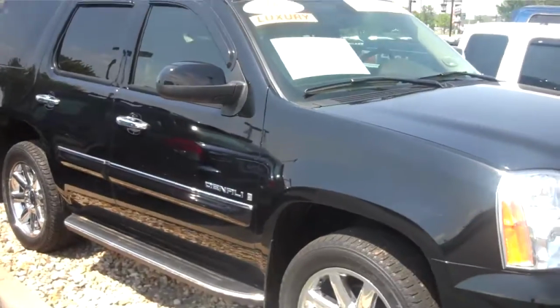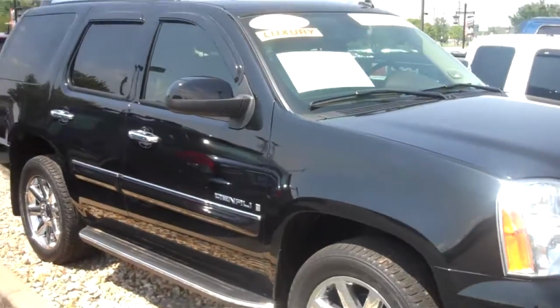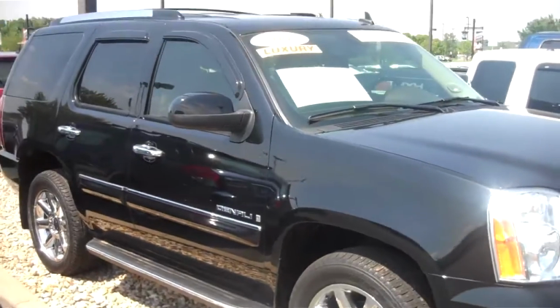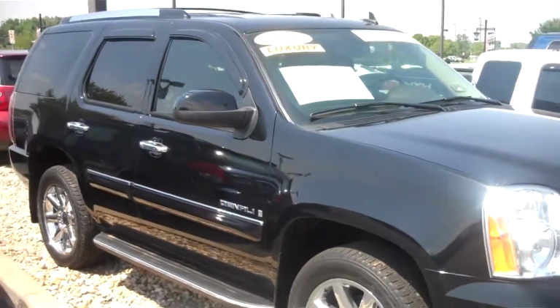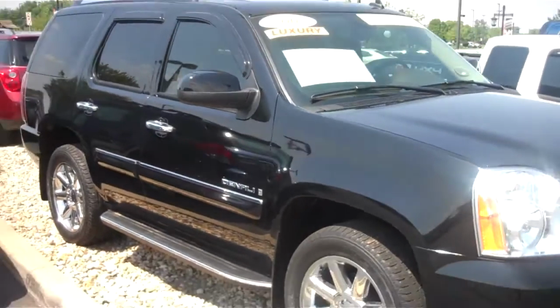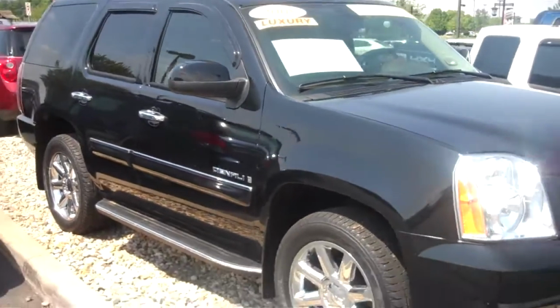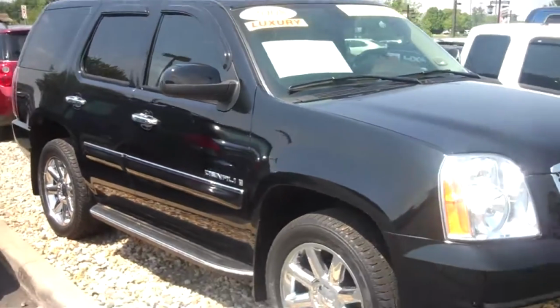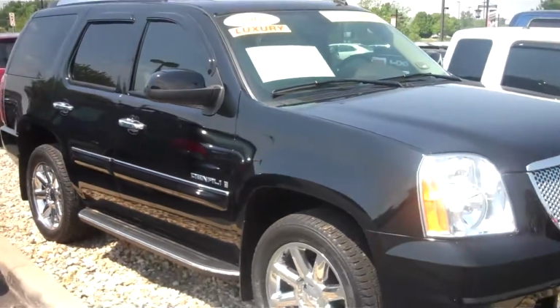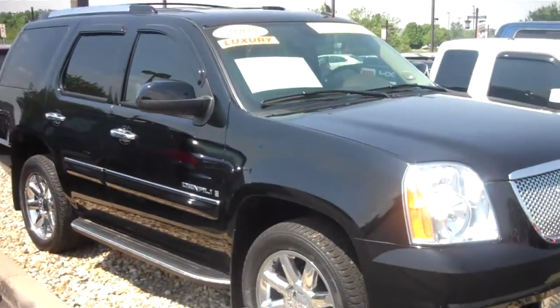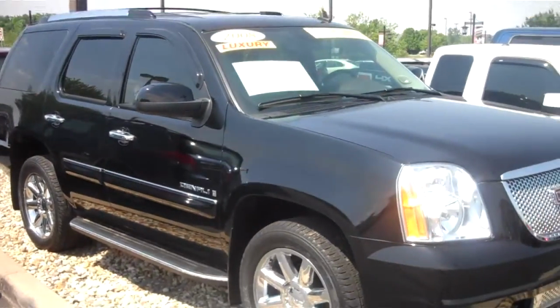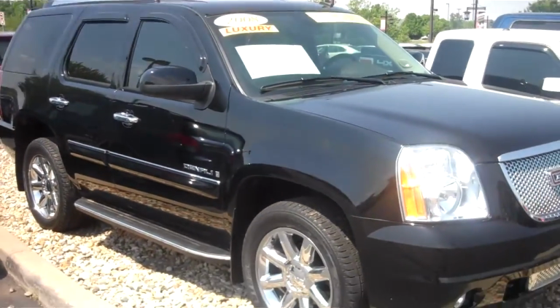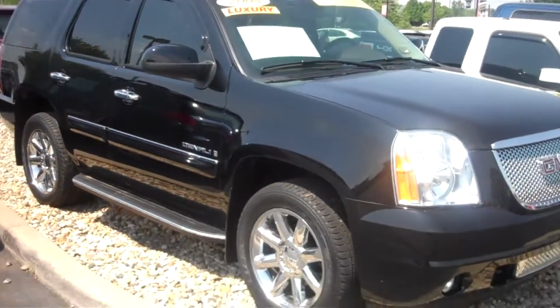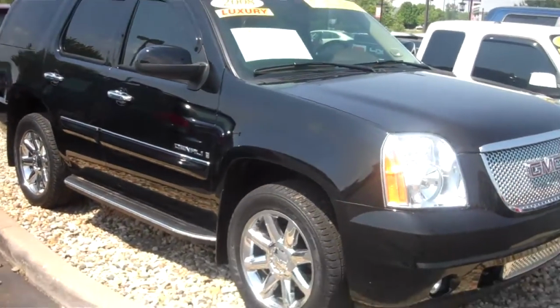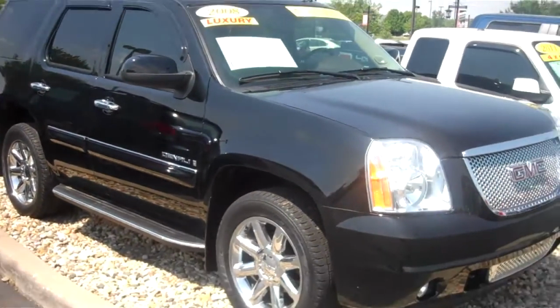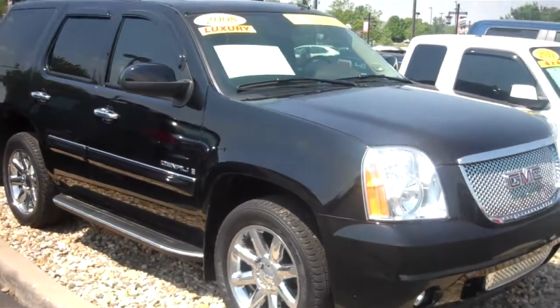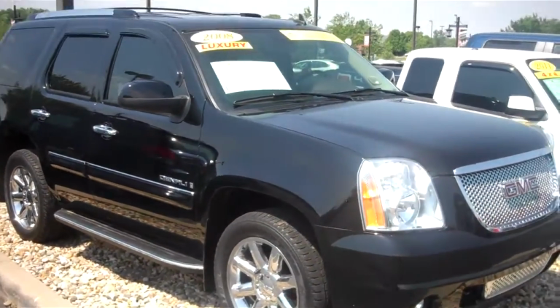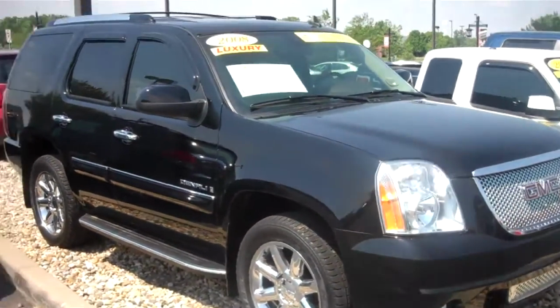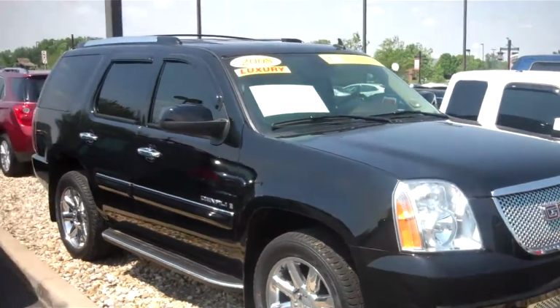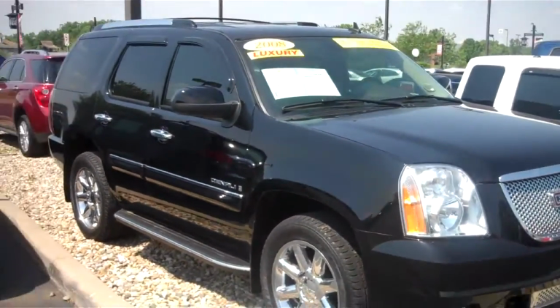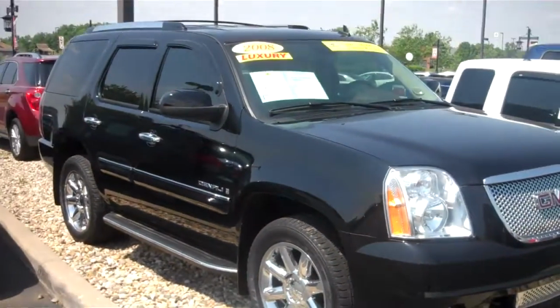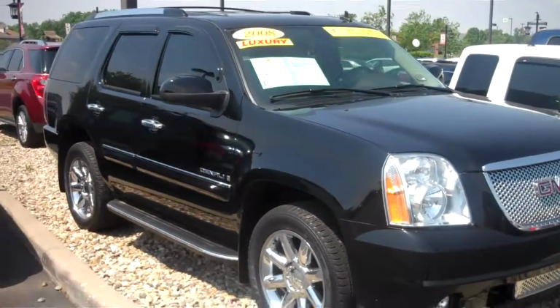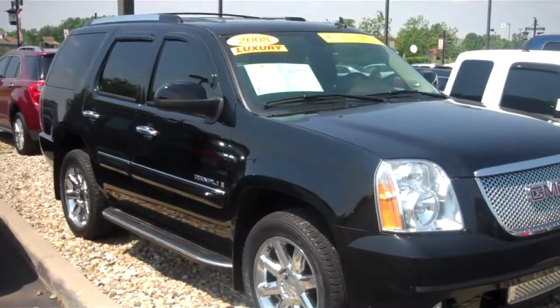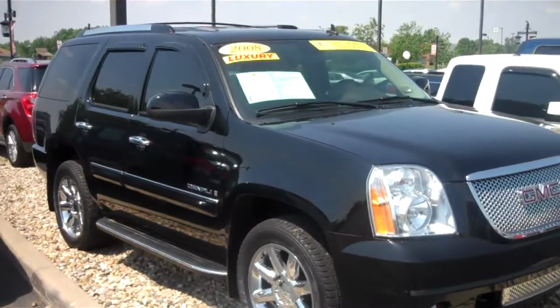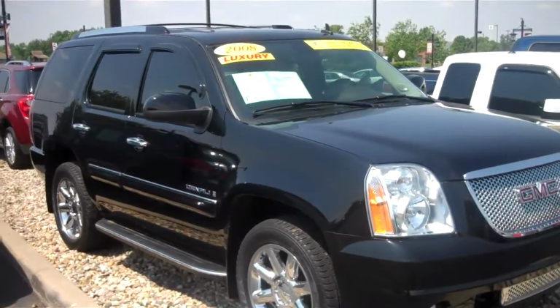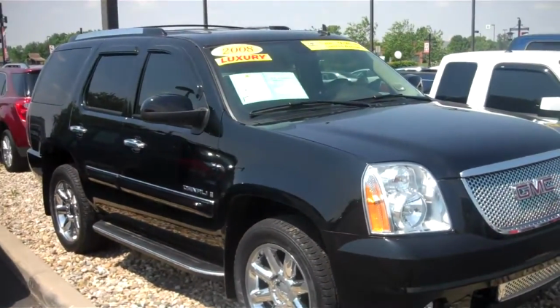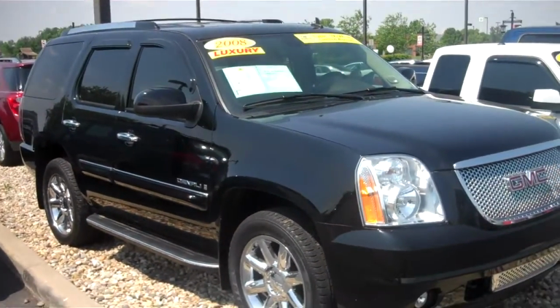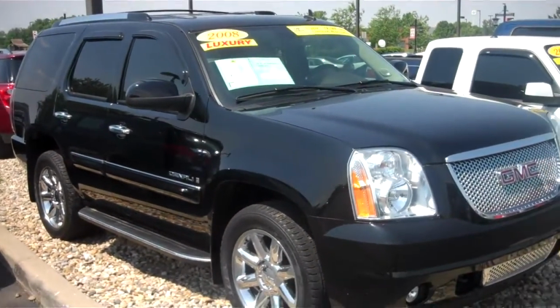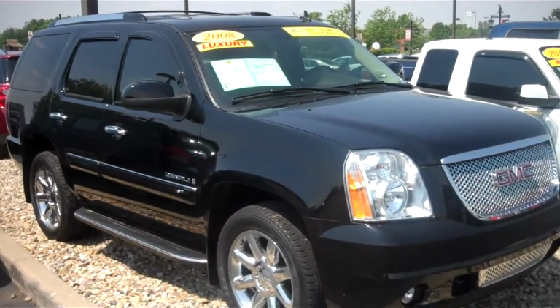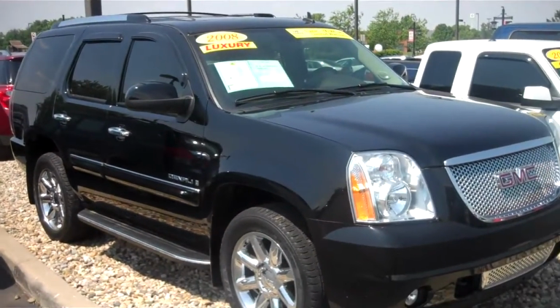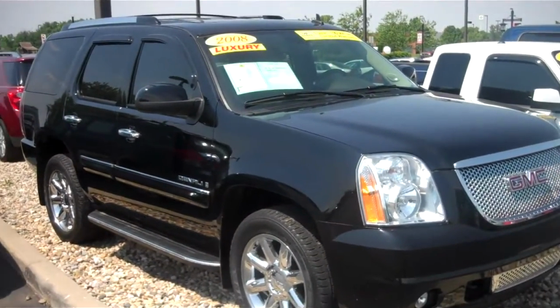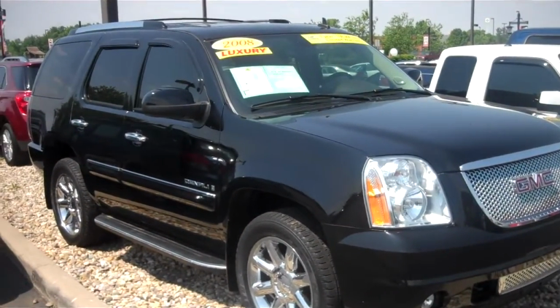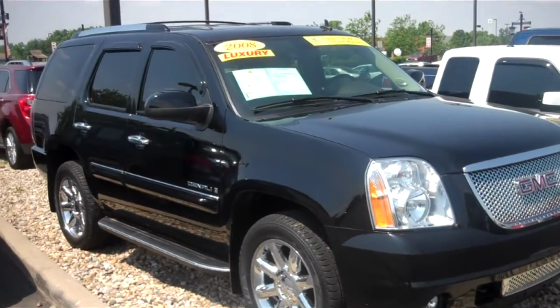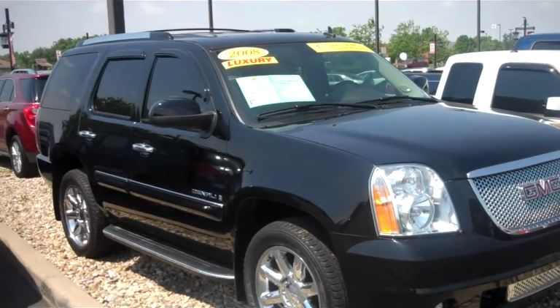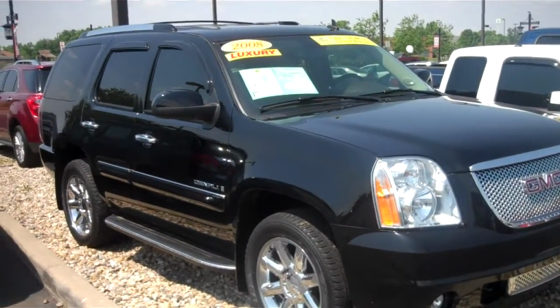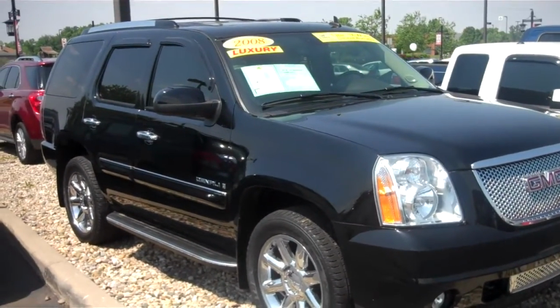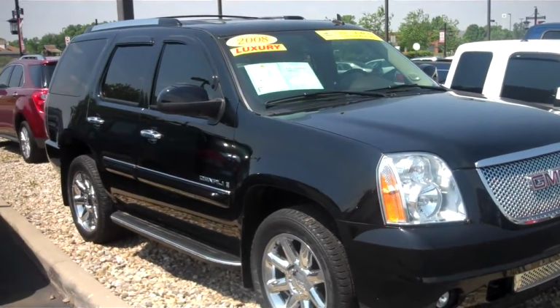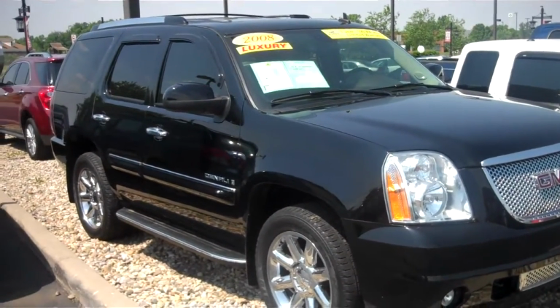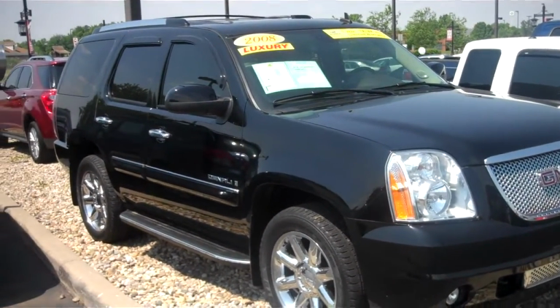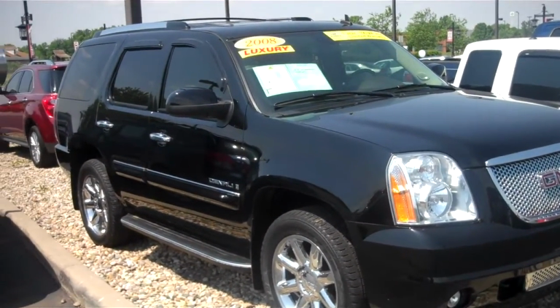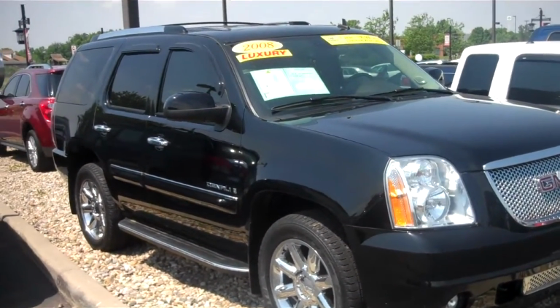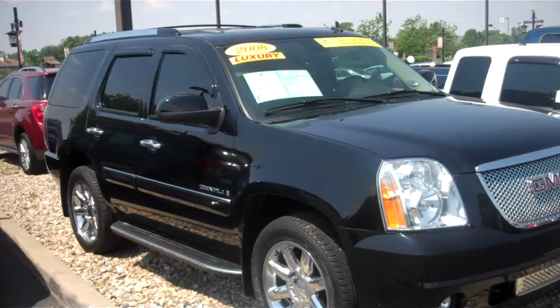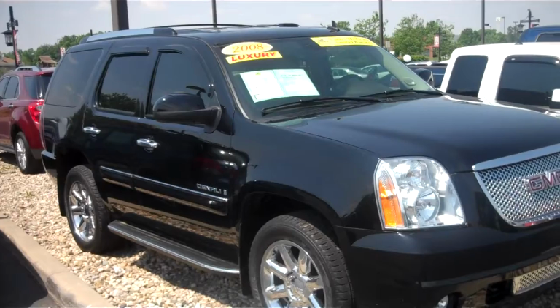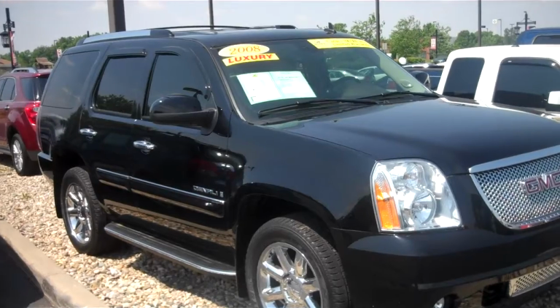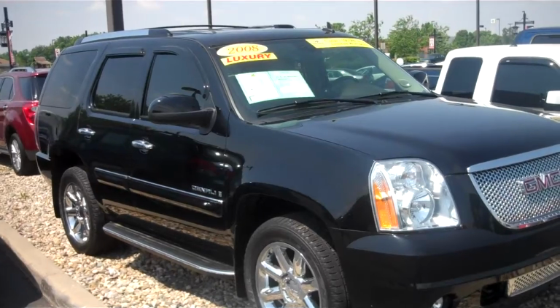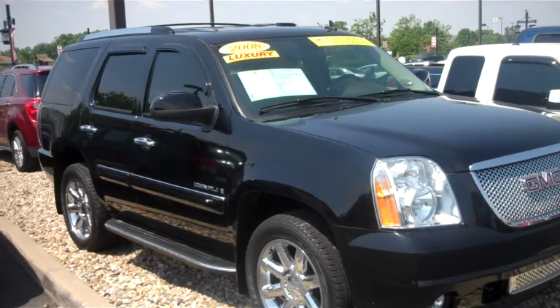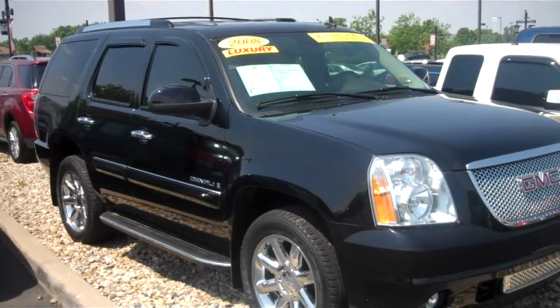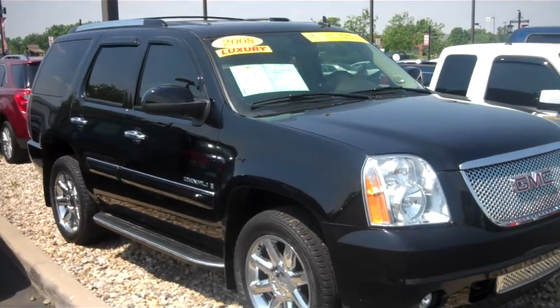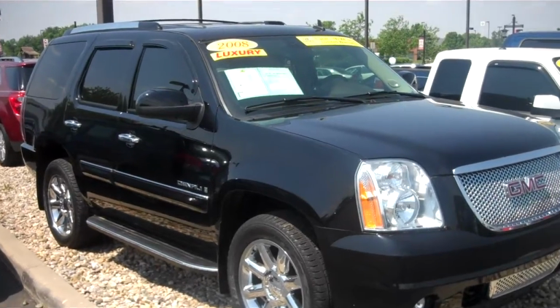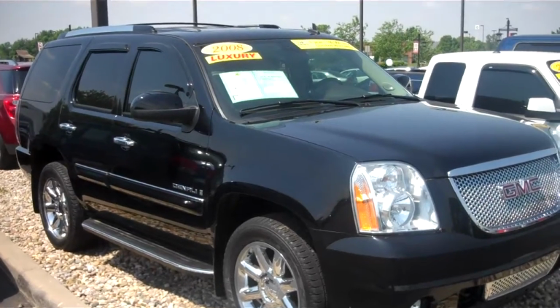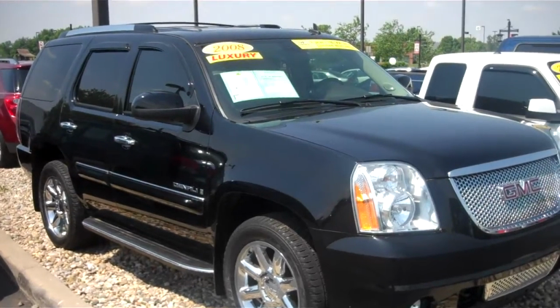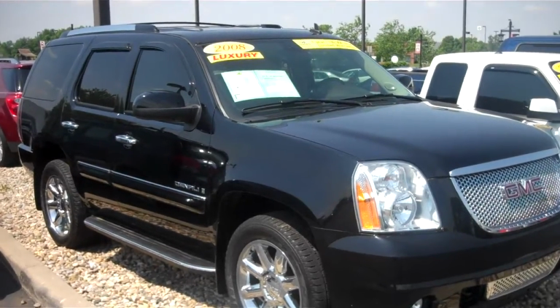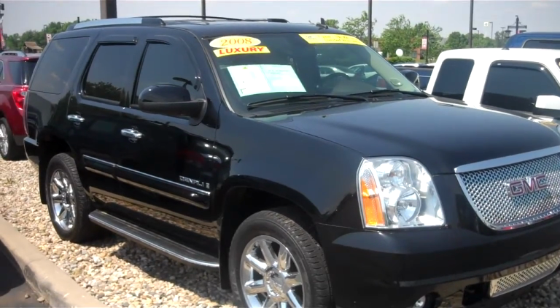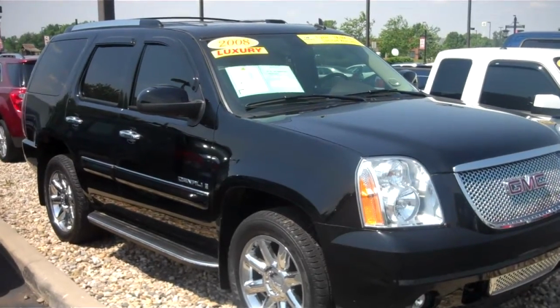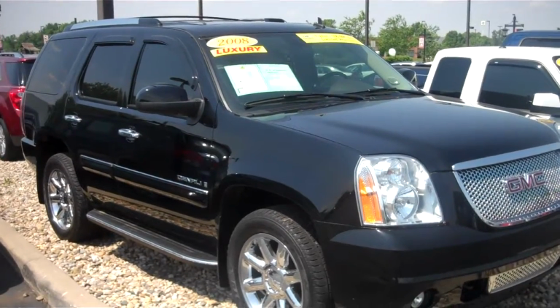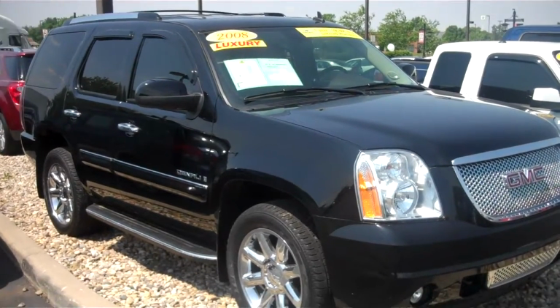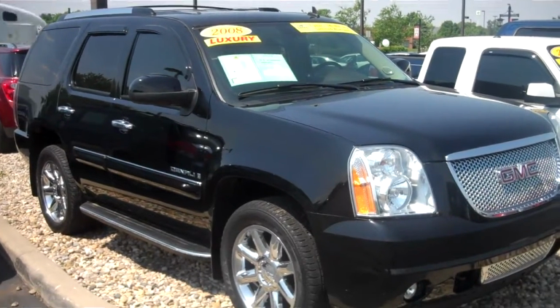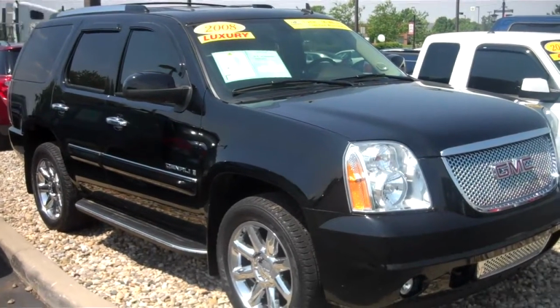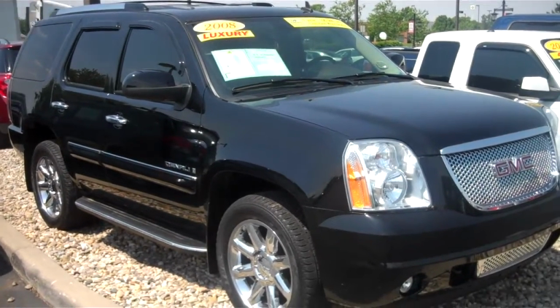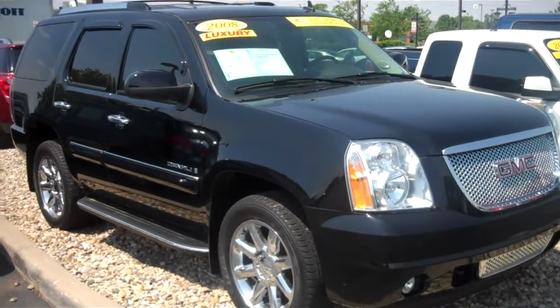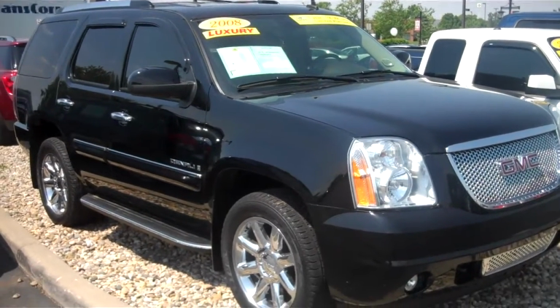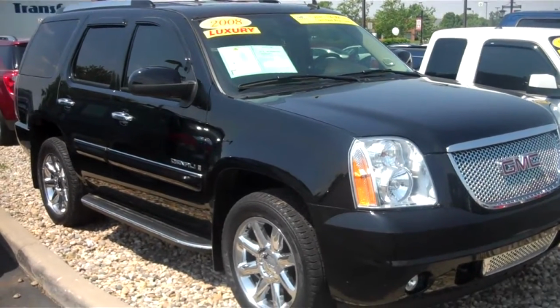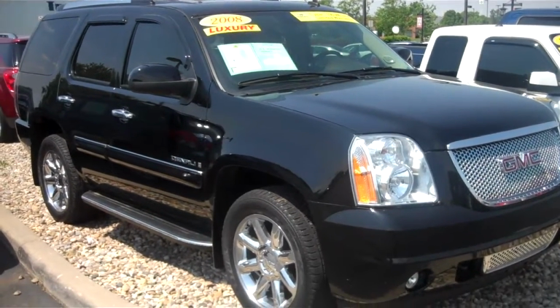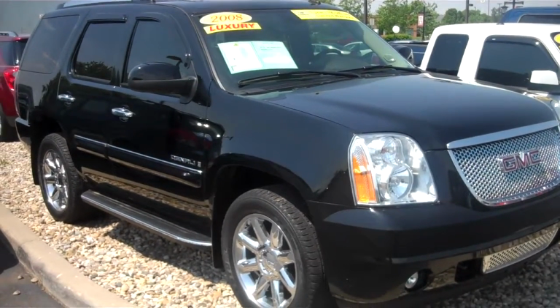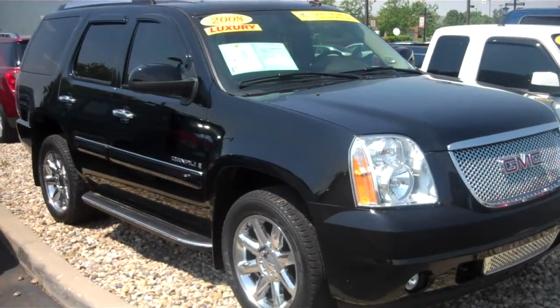If you have any questions, my name is Matt Westkirschner here at Bill Estes Ford in Brownsburg. 317-852-2231.